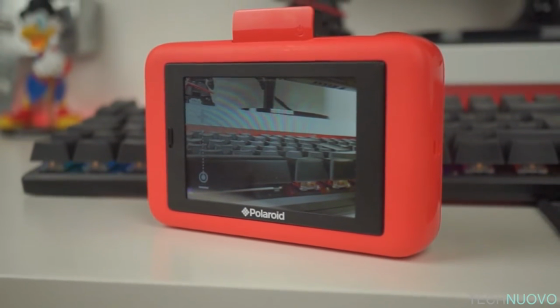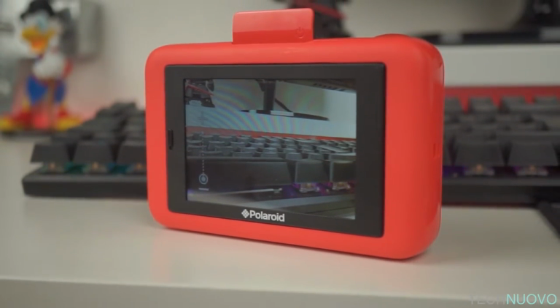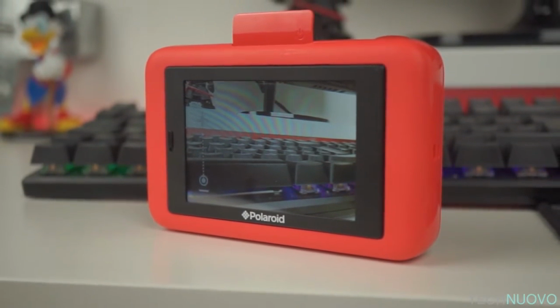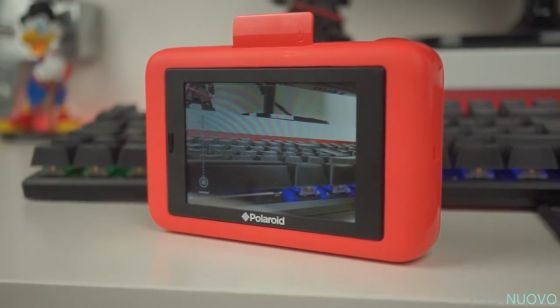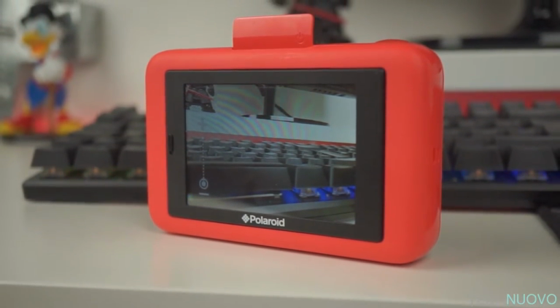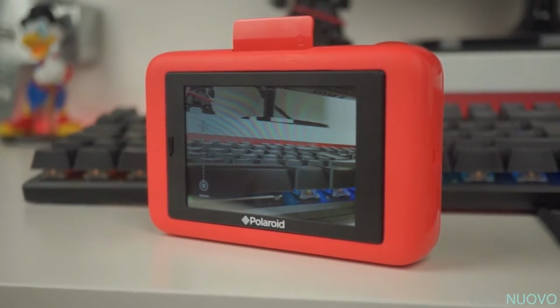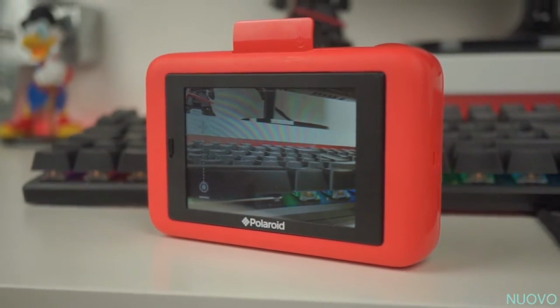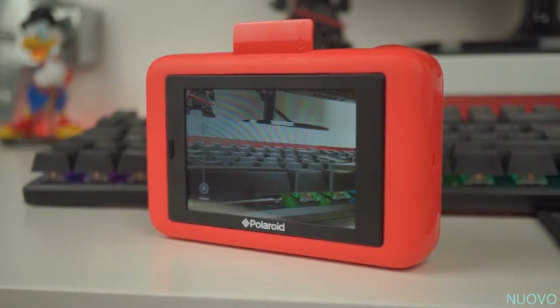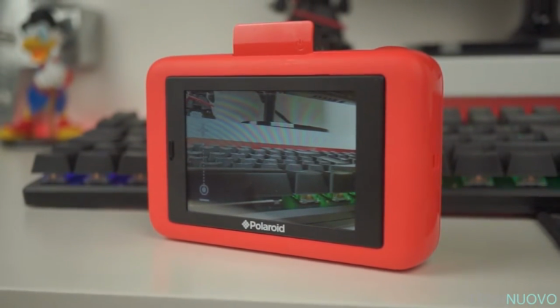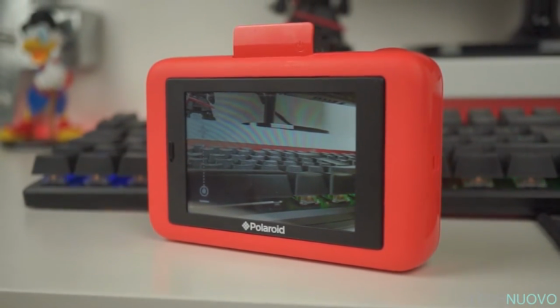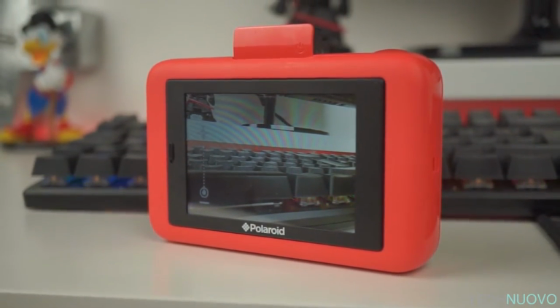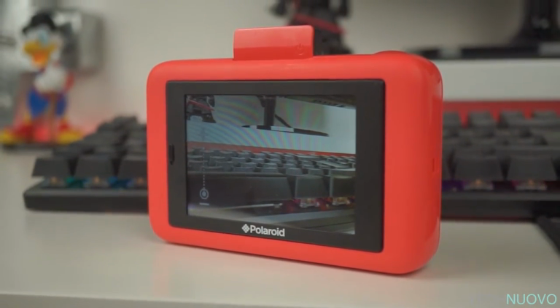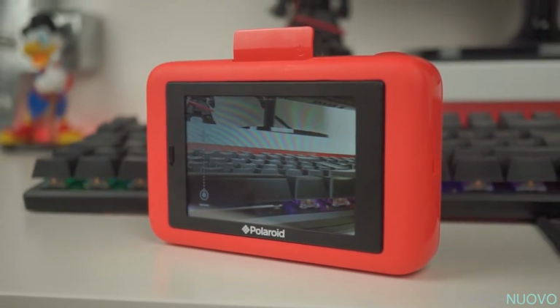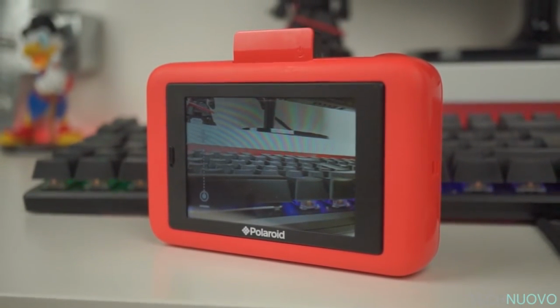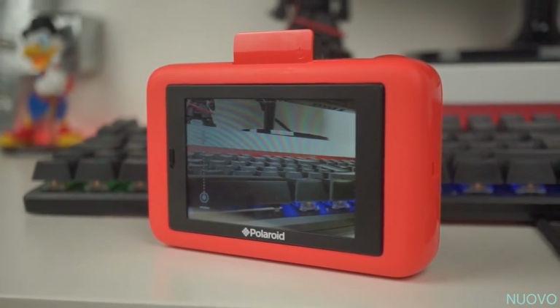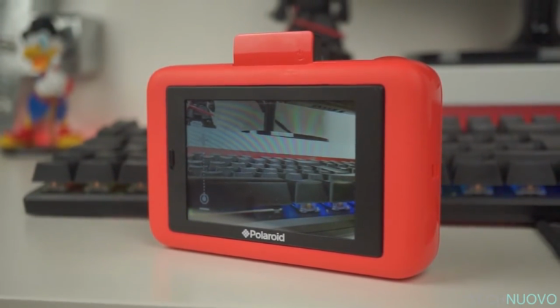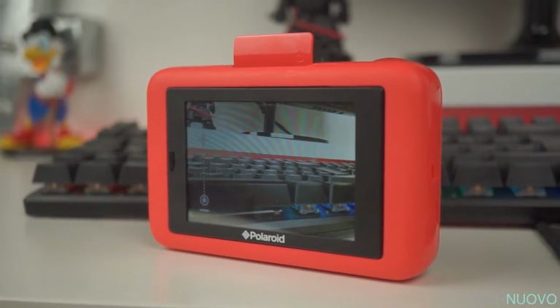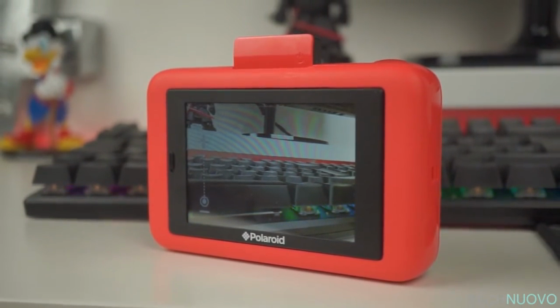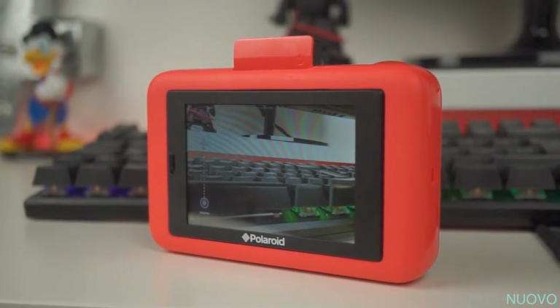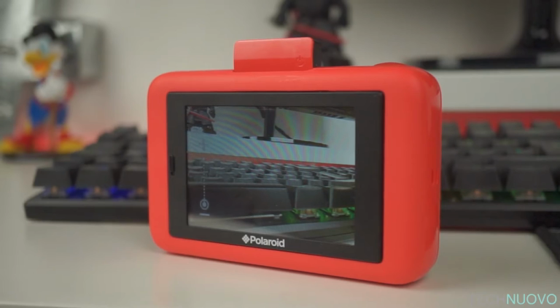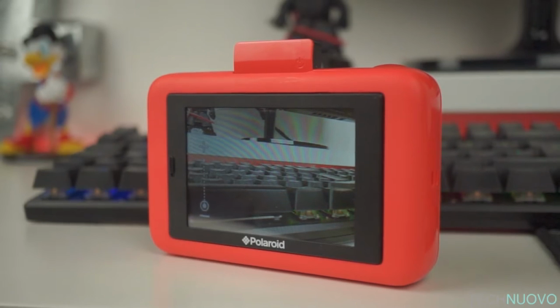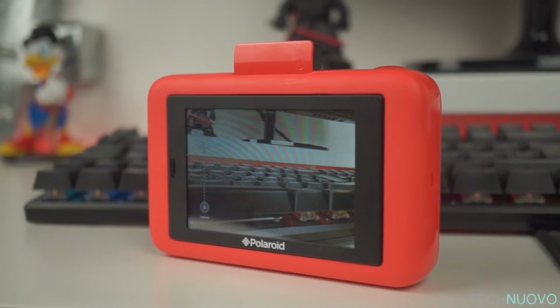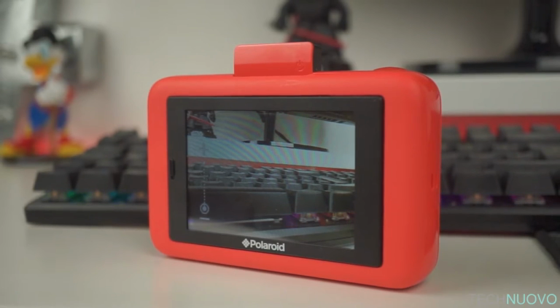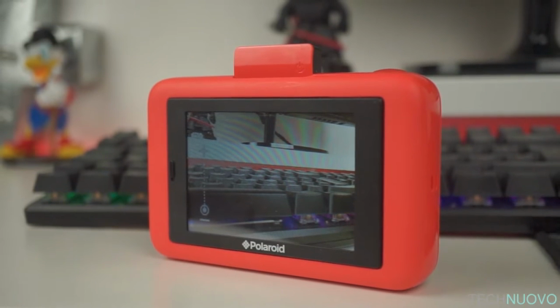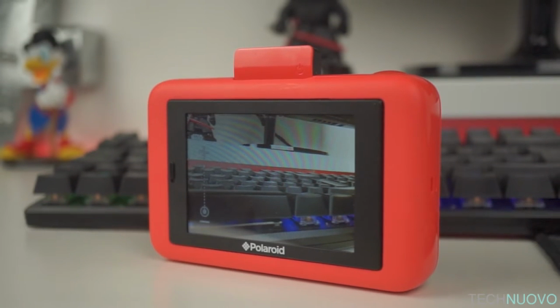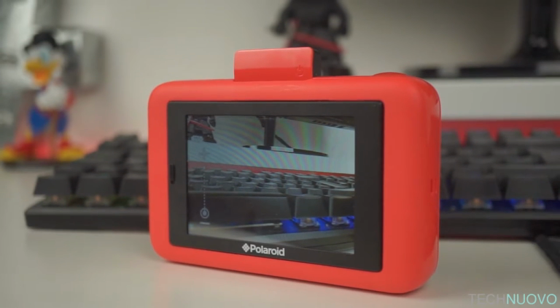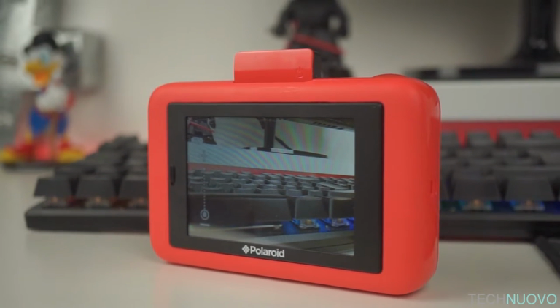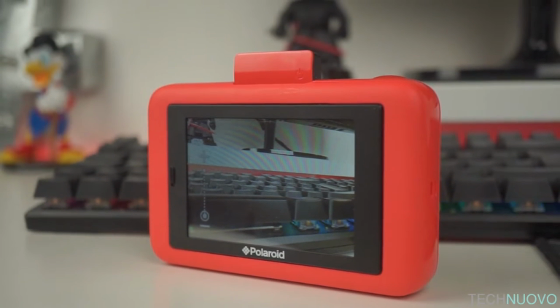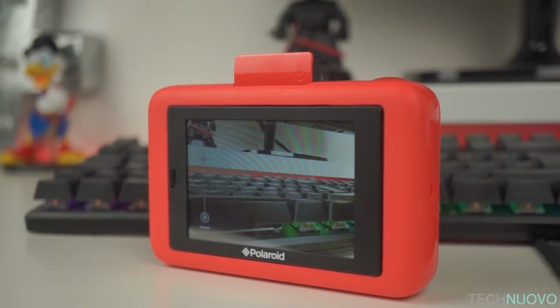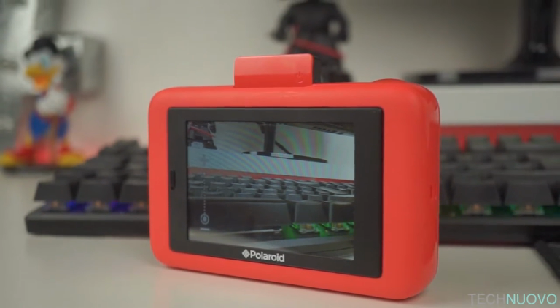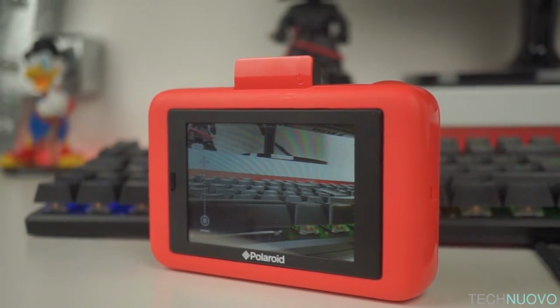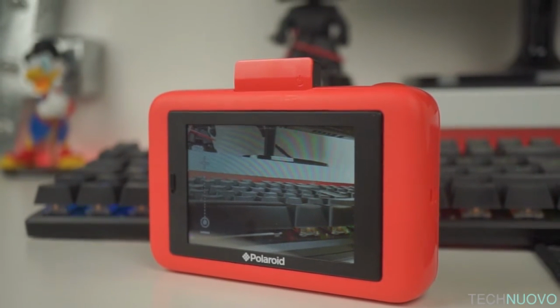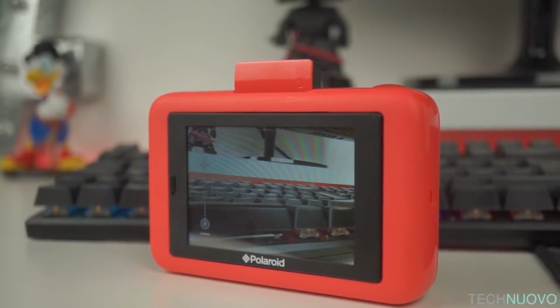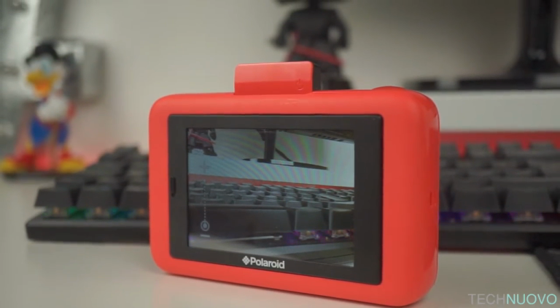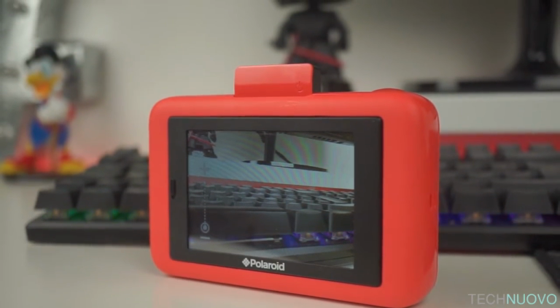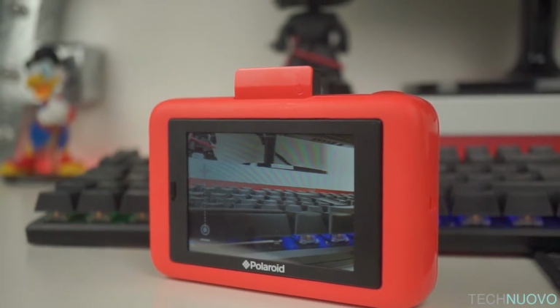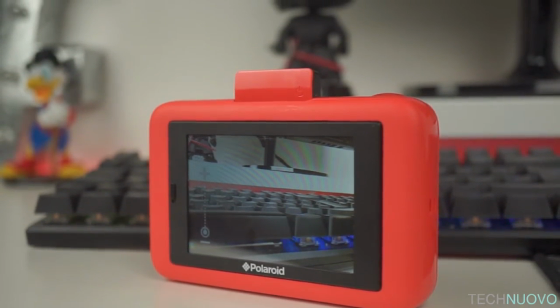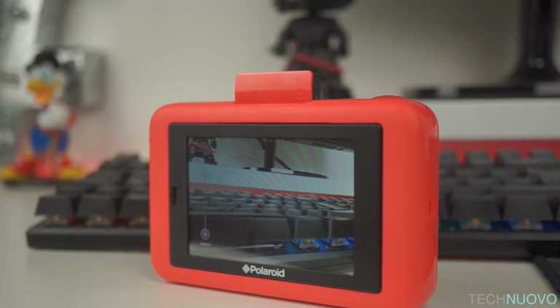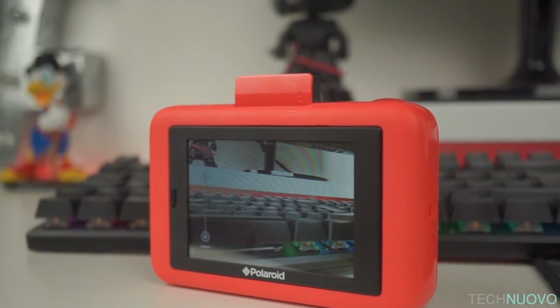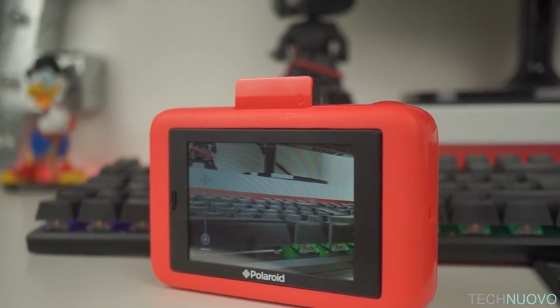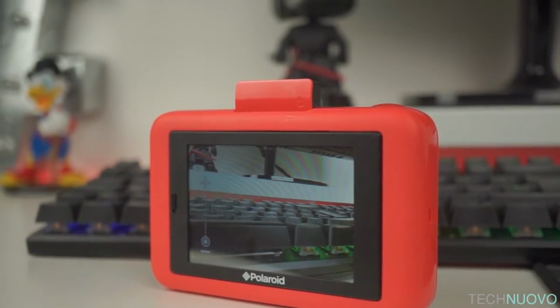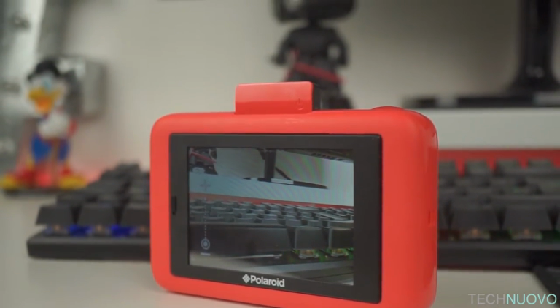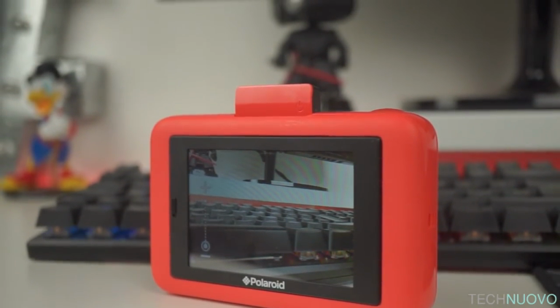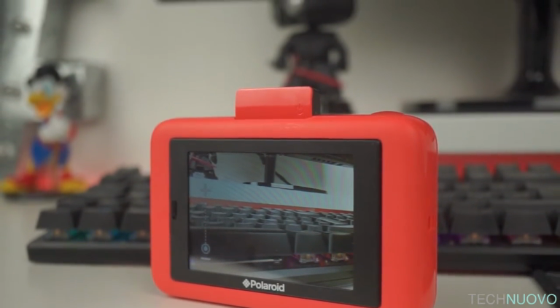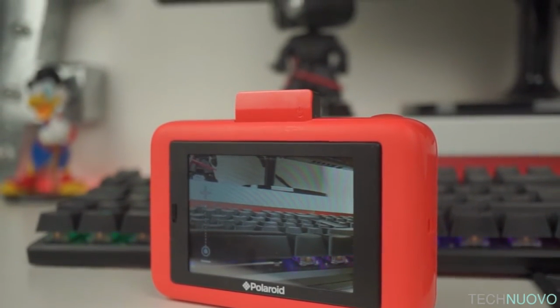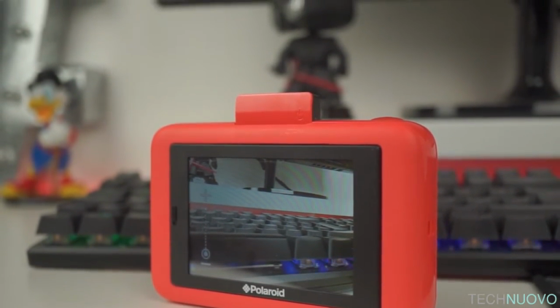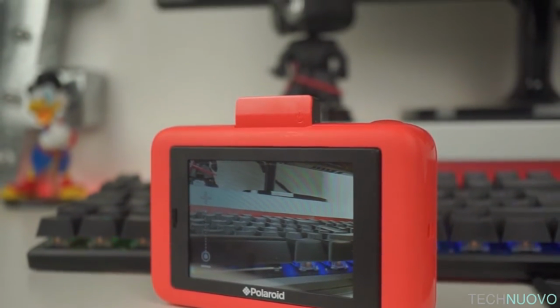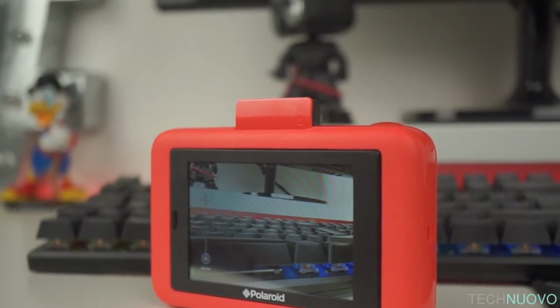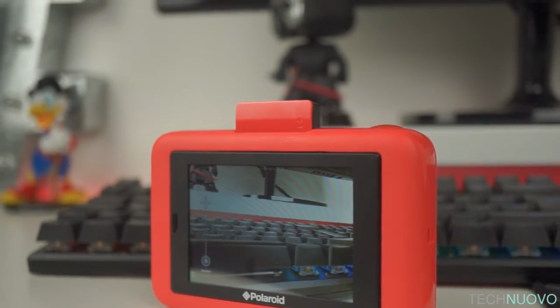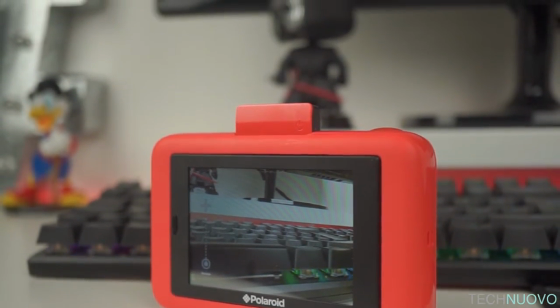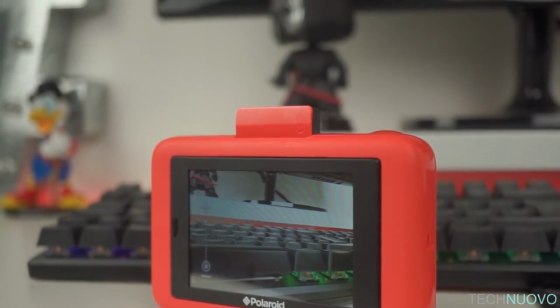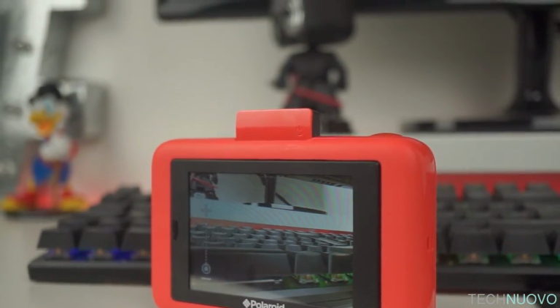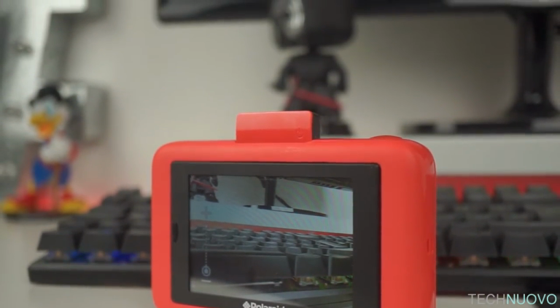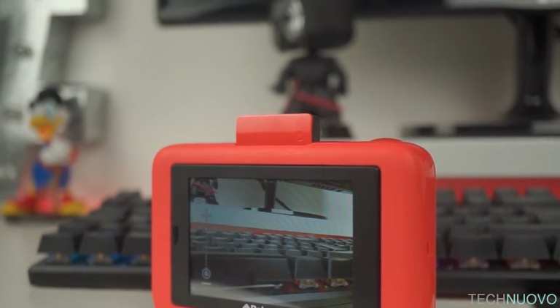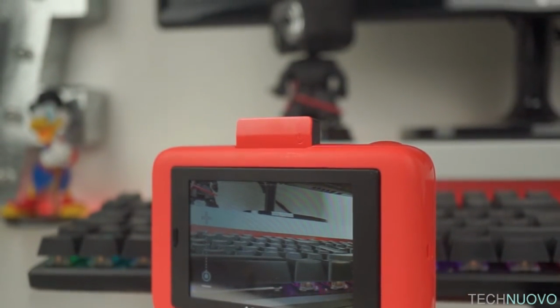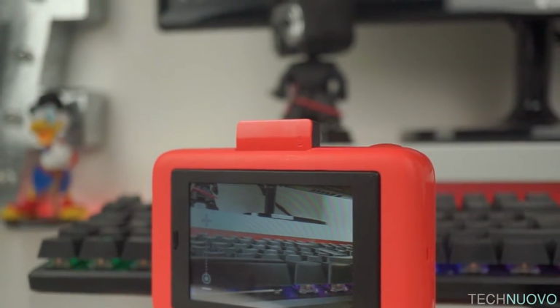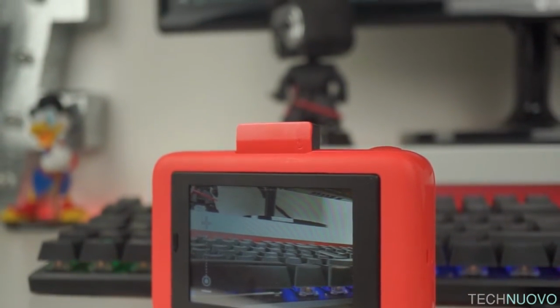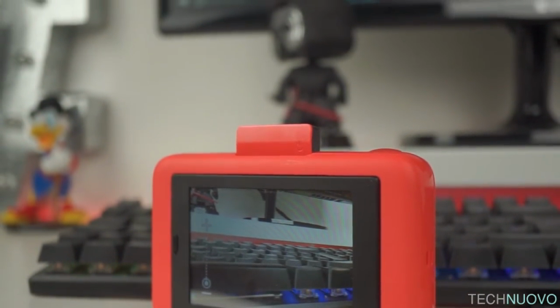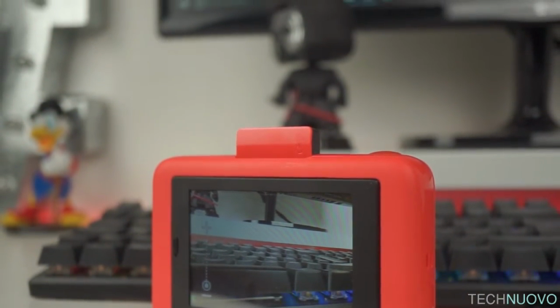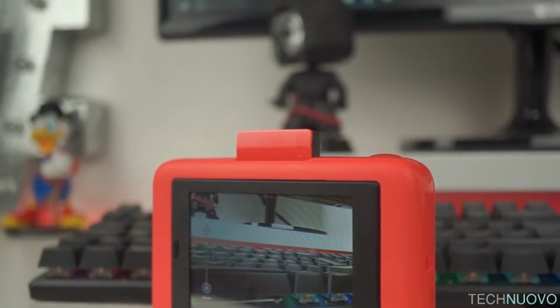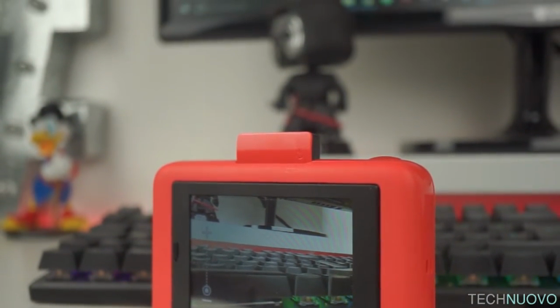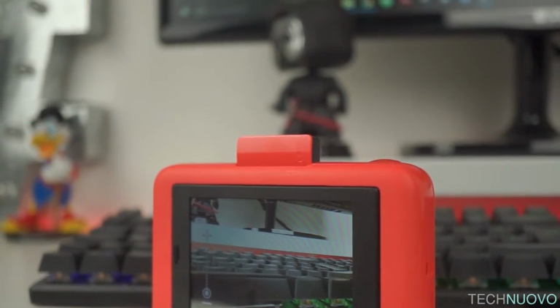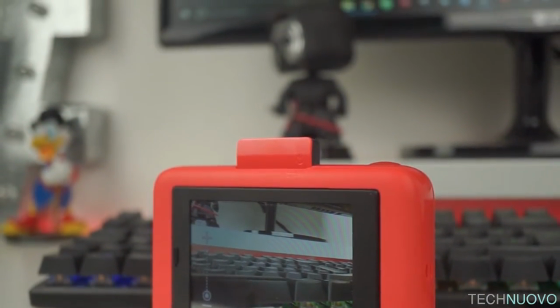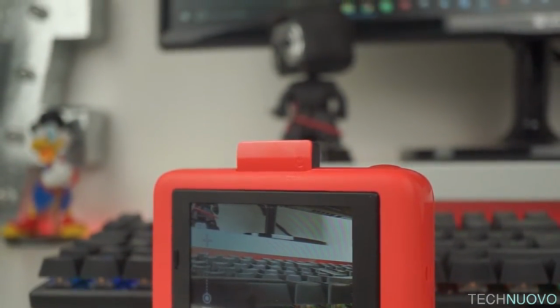For the most part, using the screen to take pictures is passable but can seem quite grainy even in the brightest of environments.